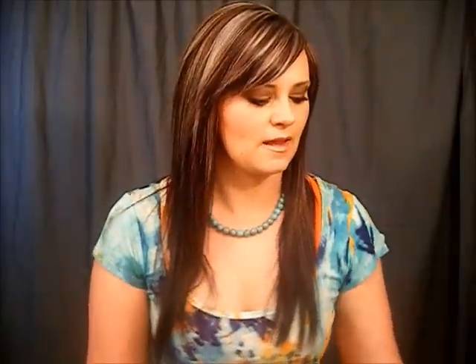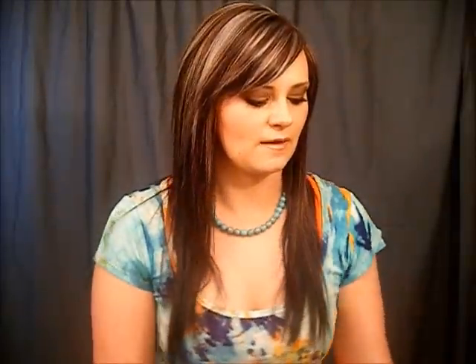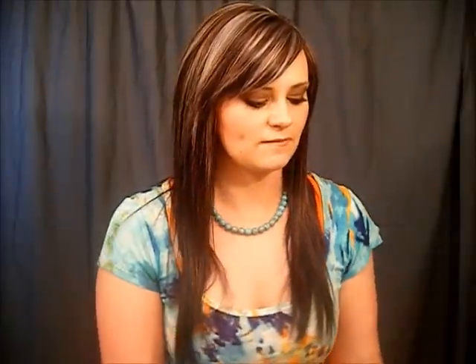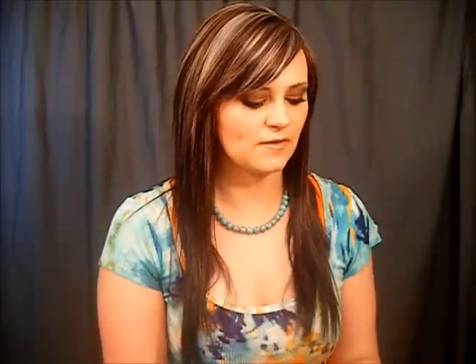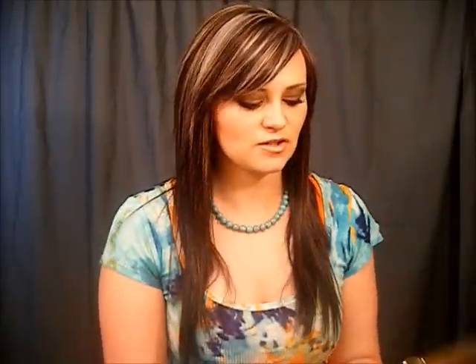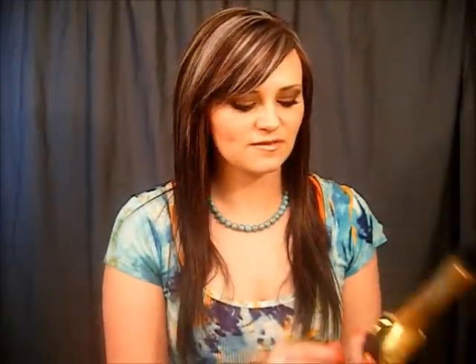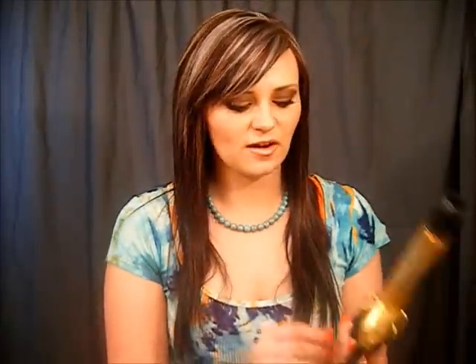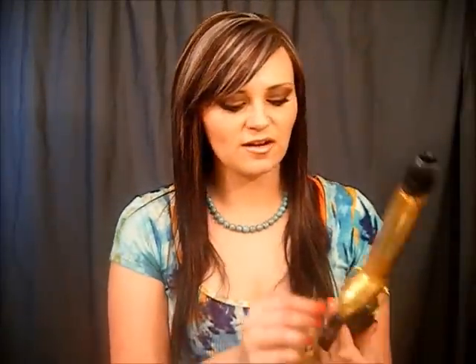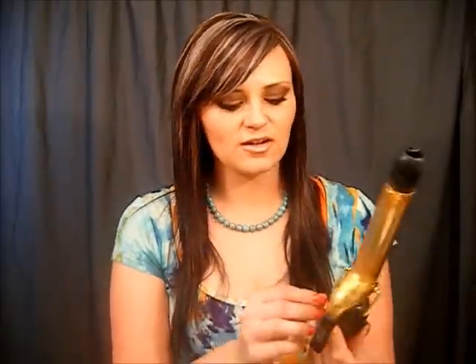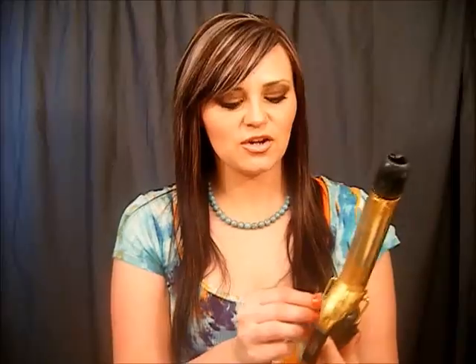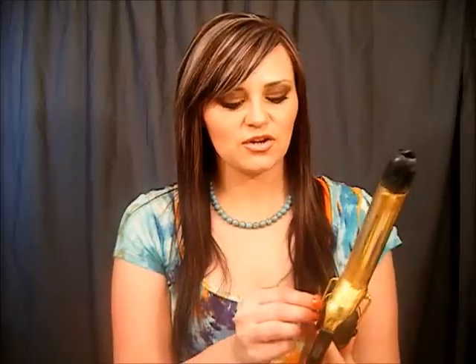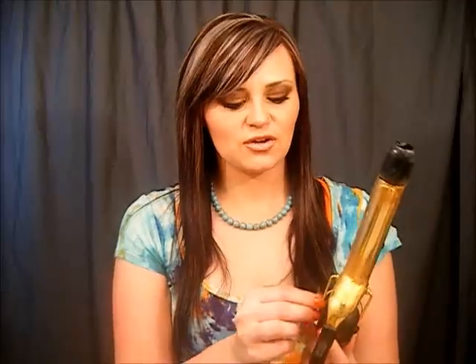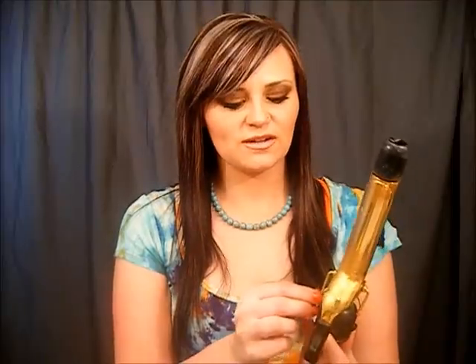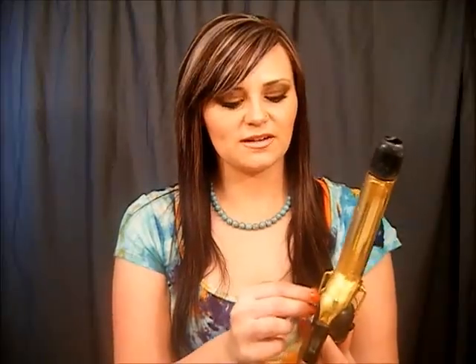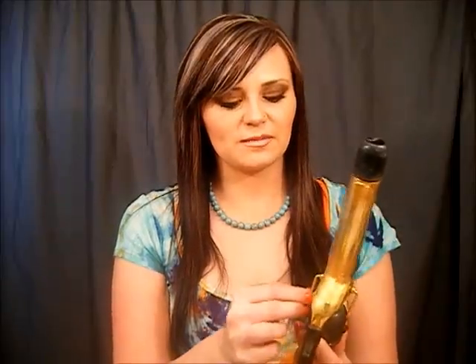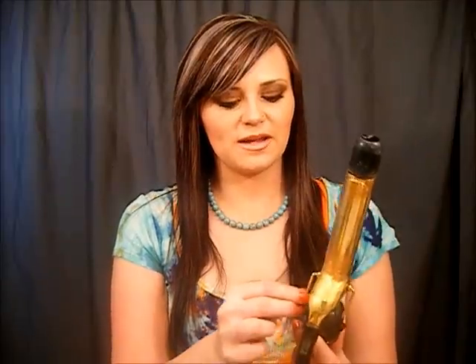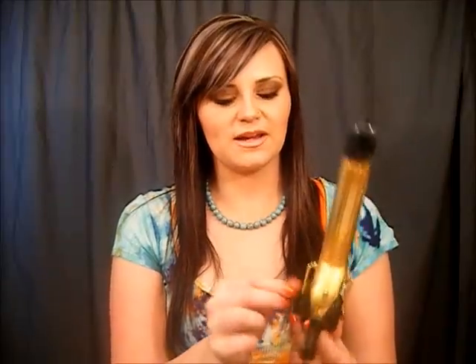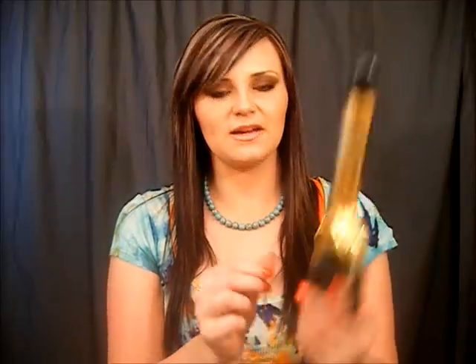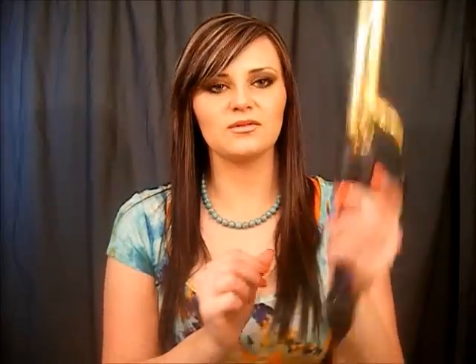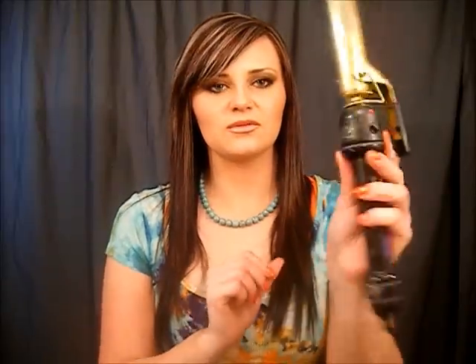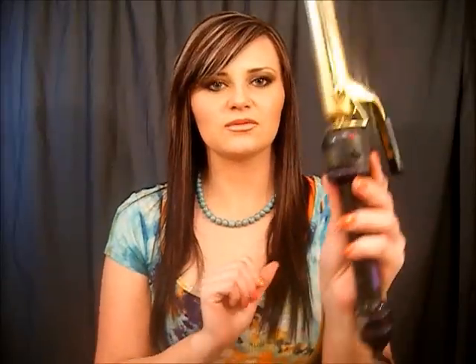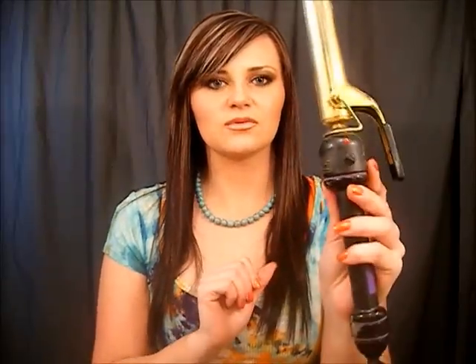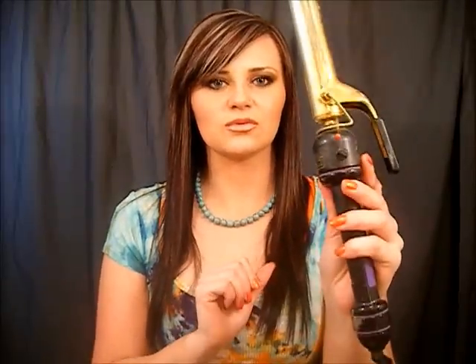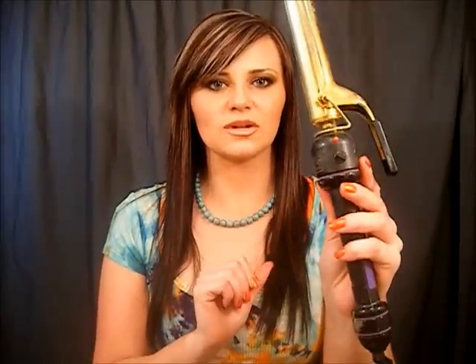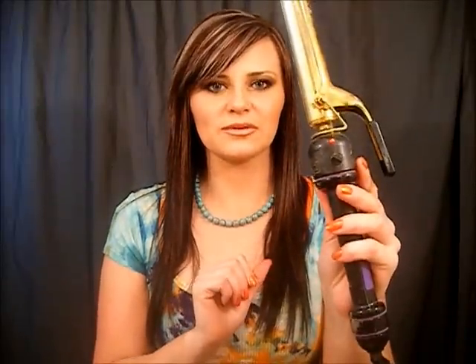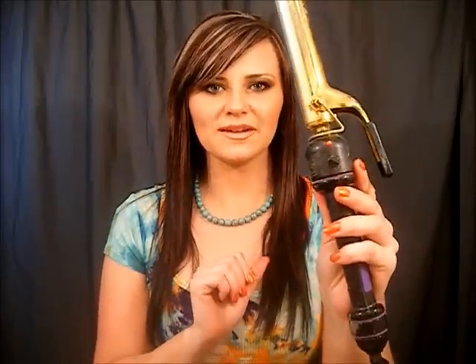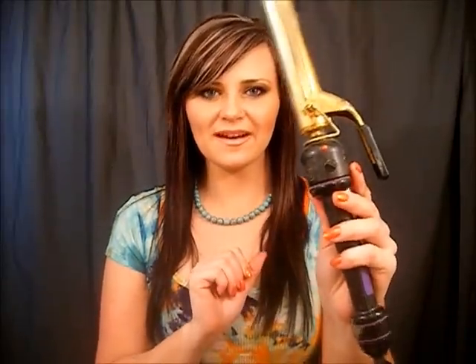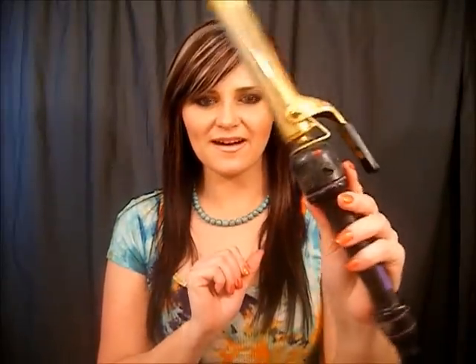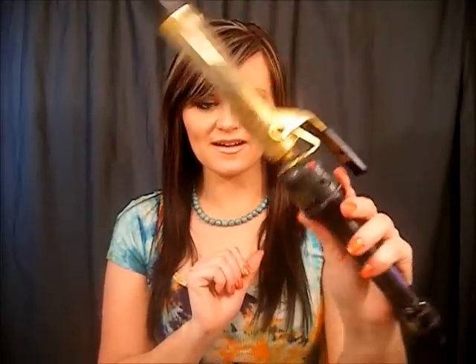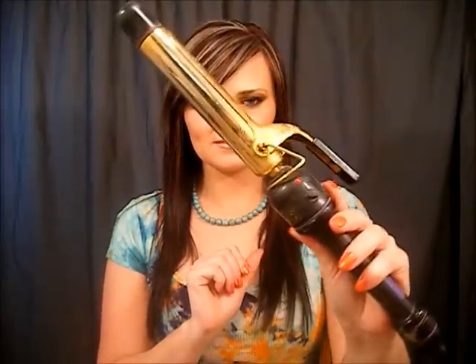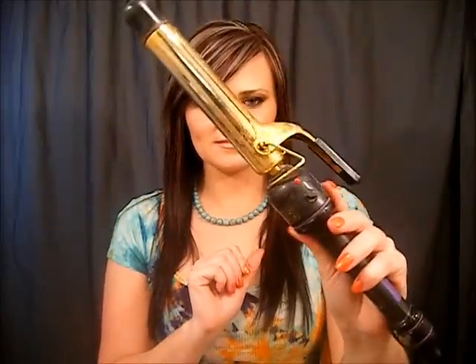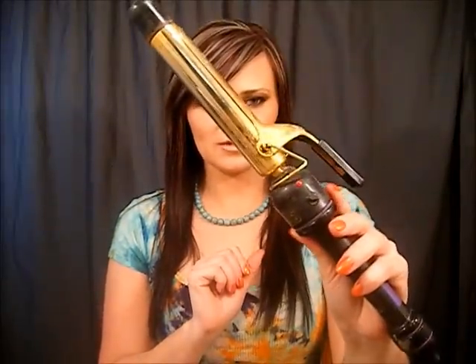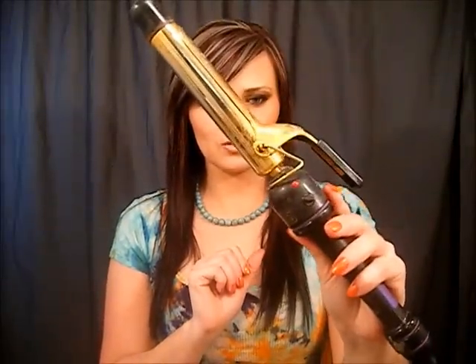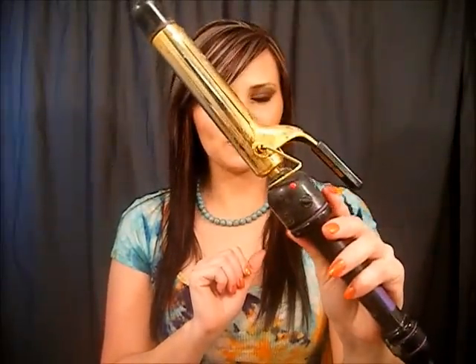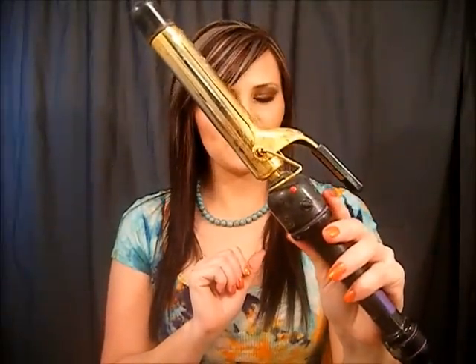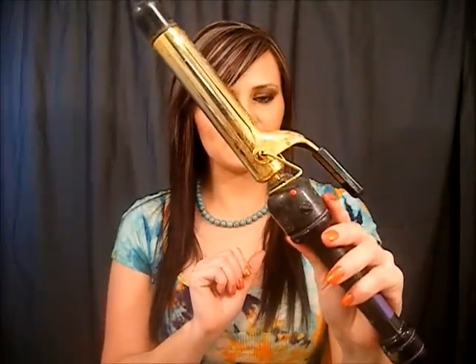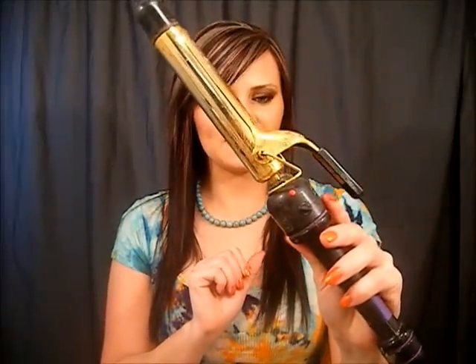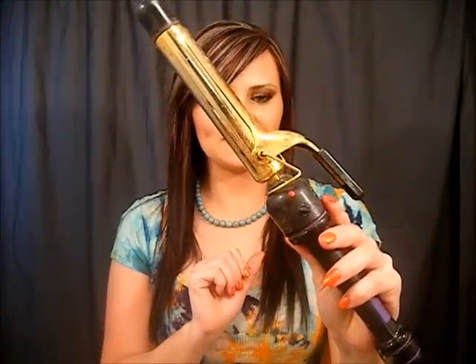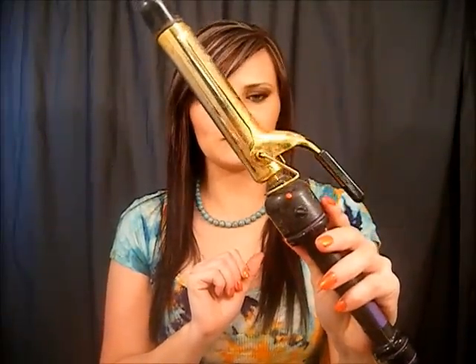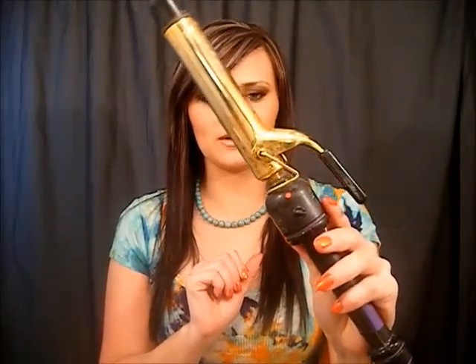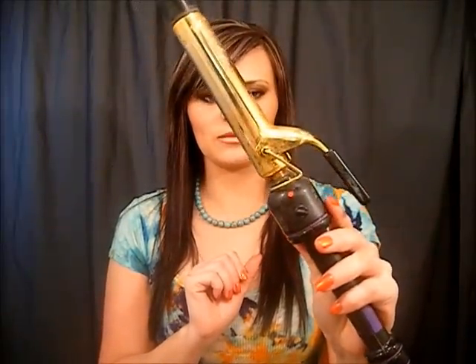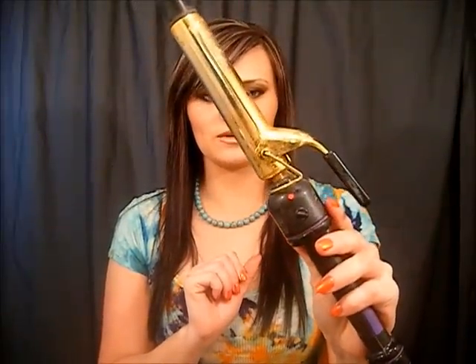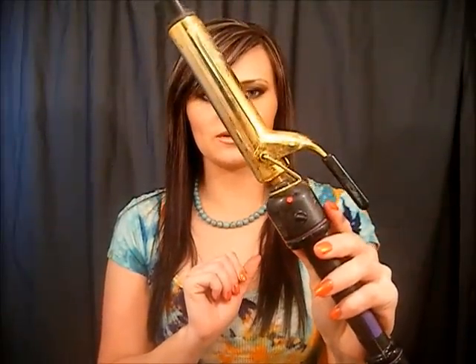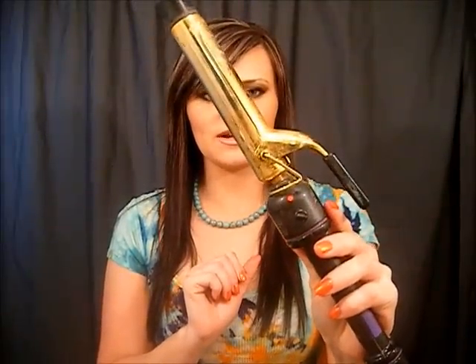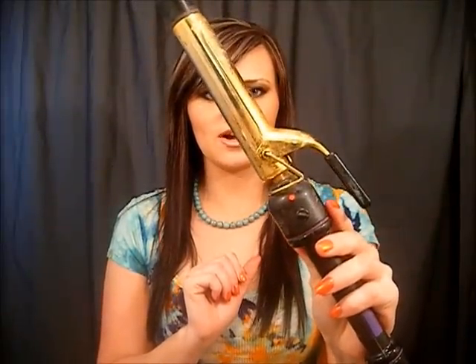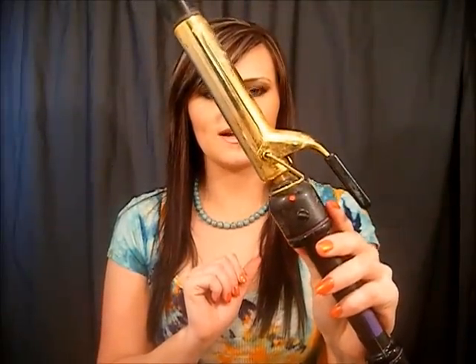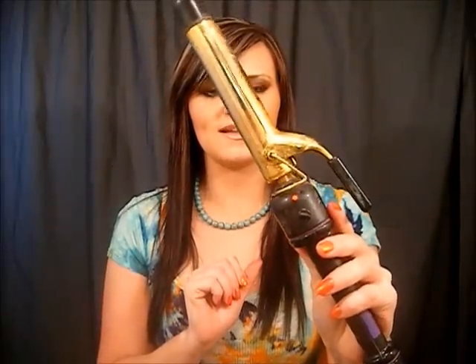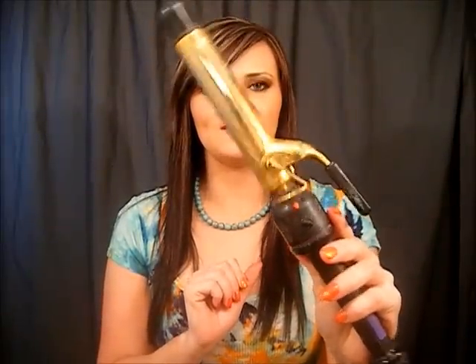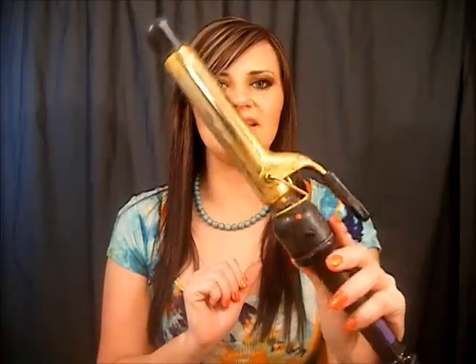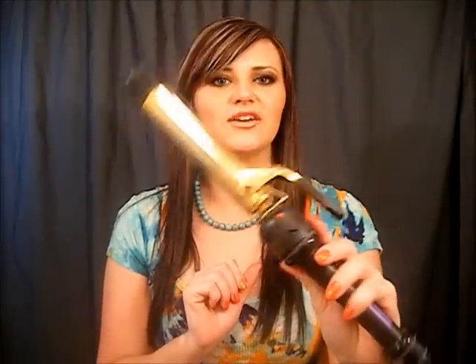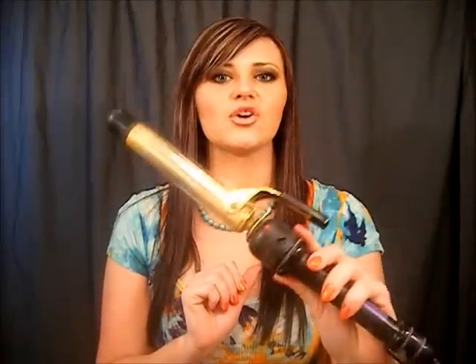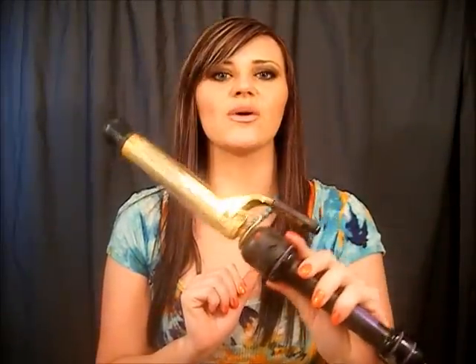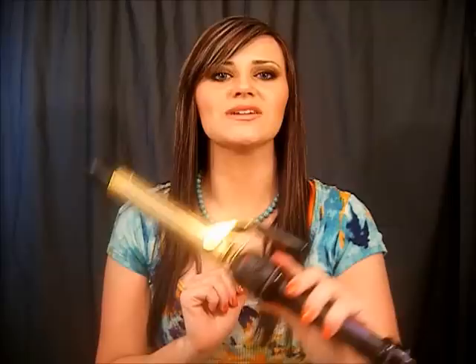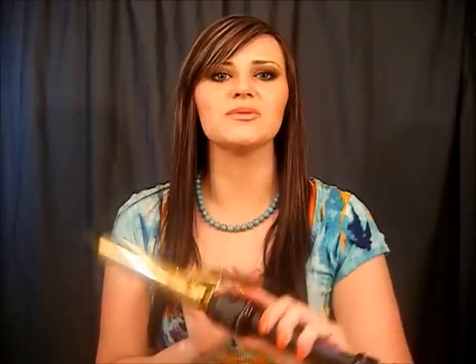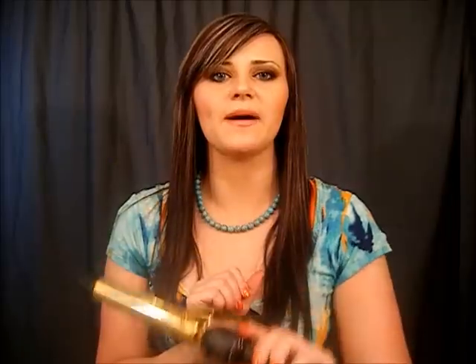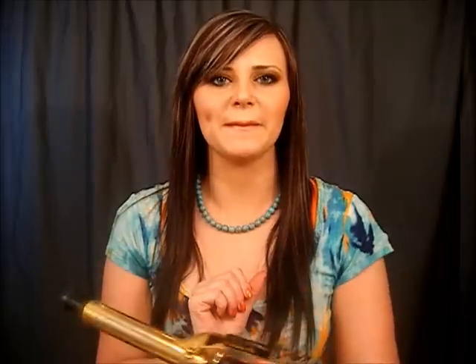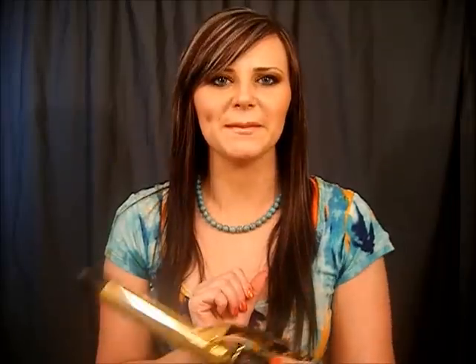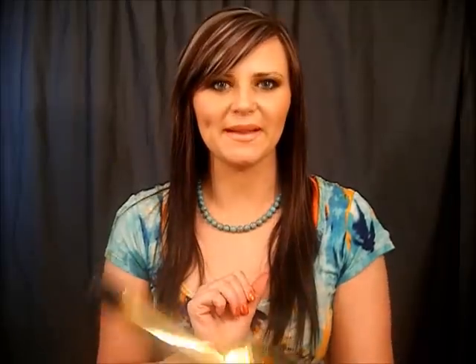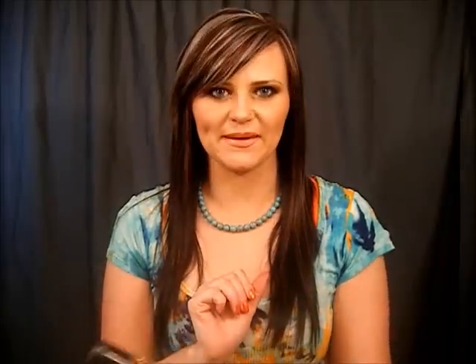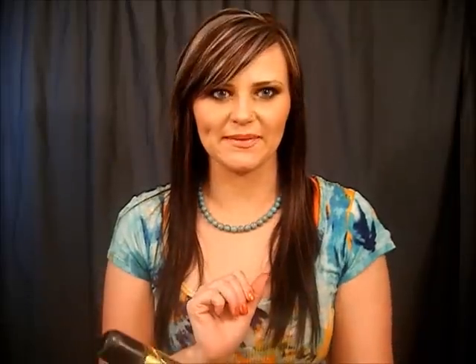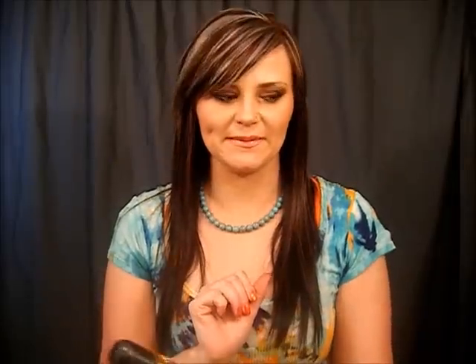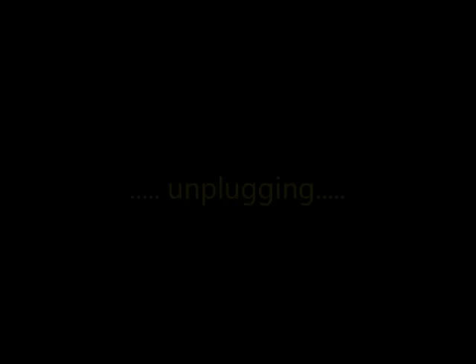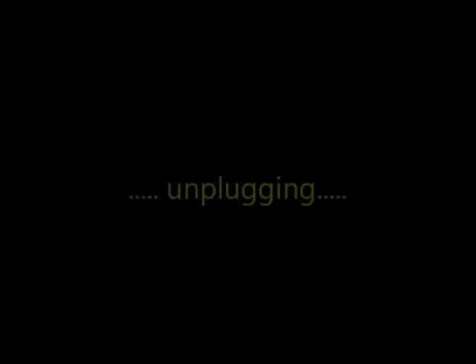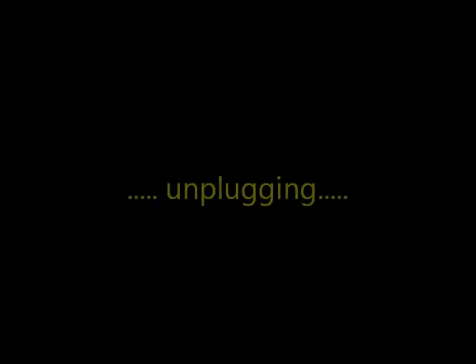First of all, you're going to let them get really, really hot. You're going to plug them in, let them get really, really hot, and then you're going to unplug them.